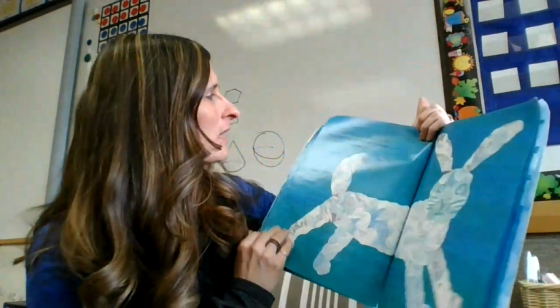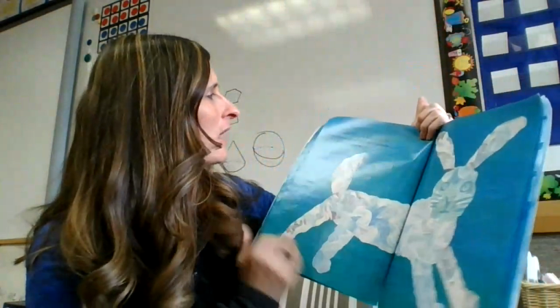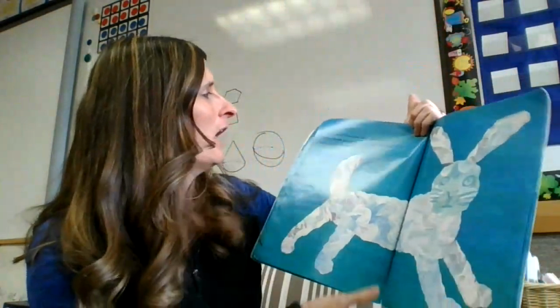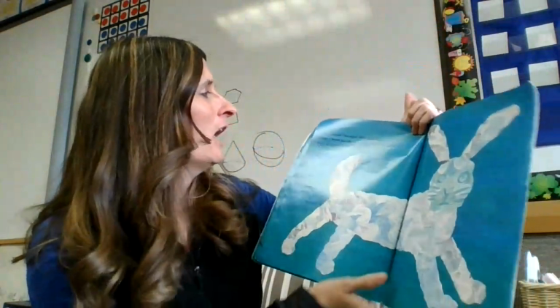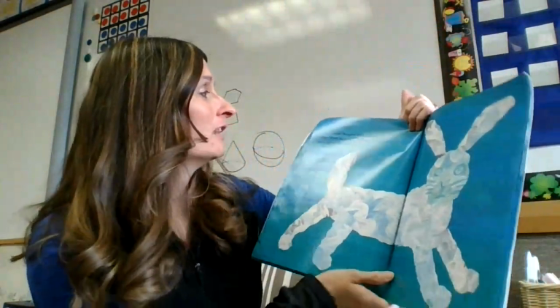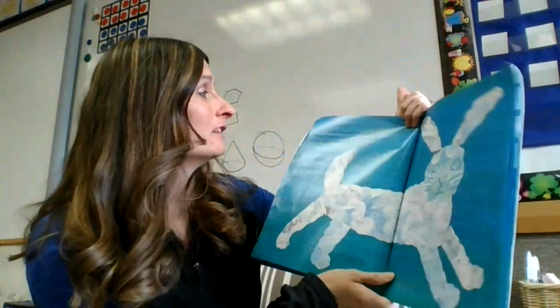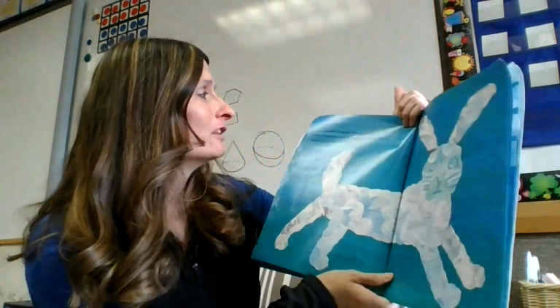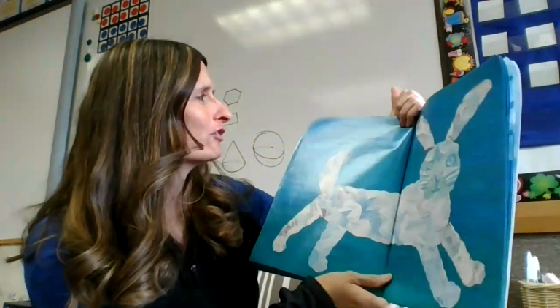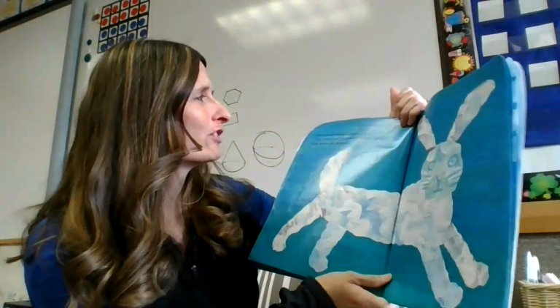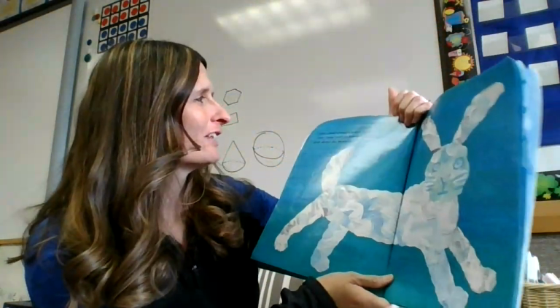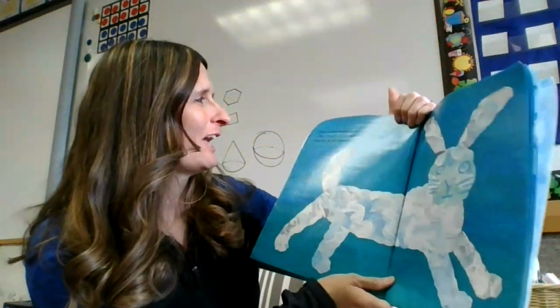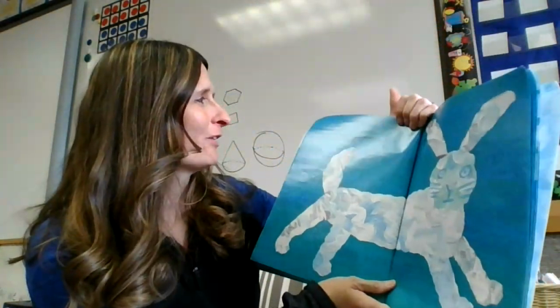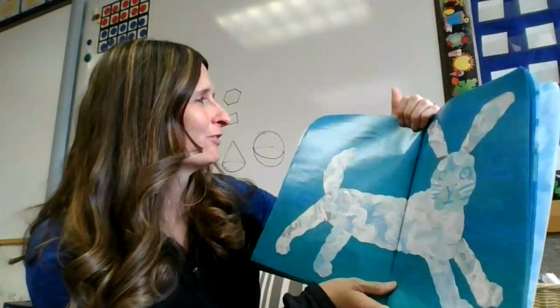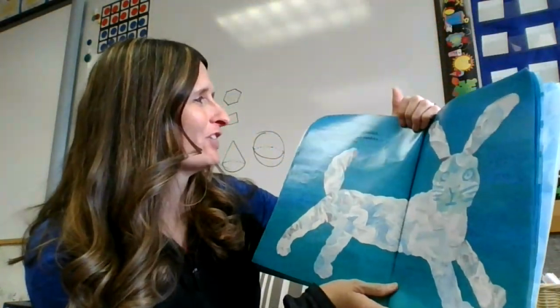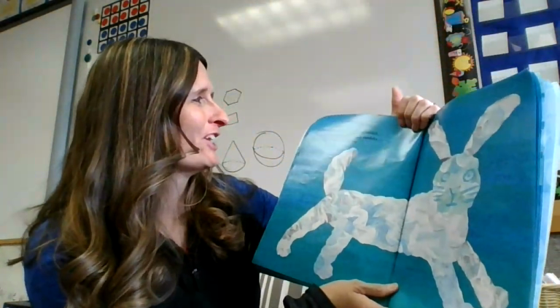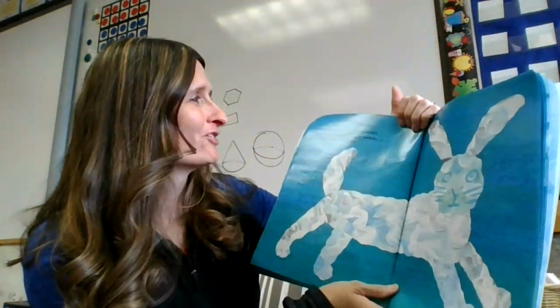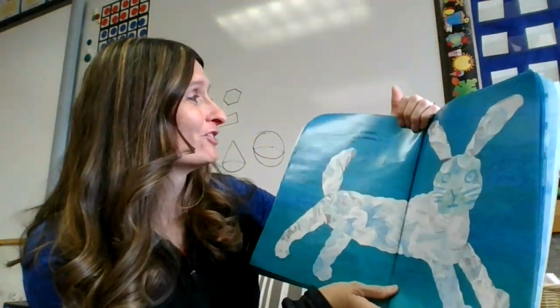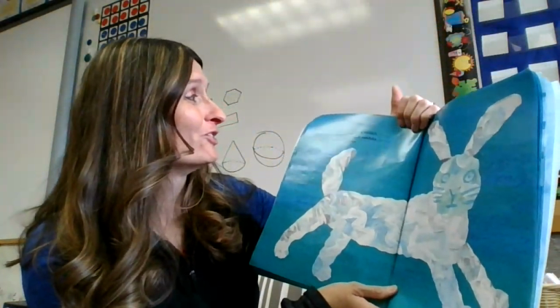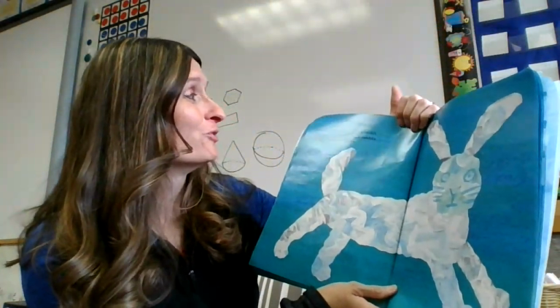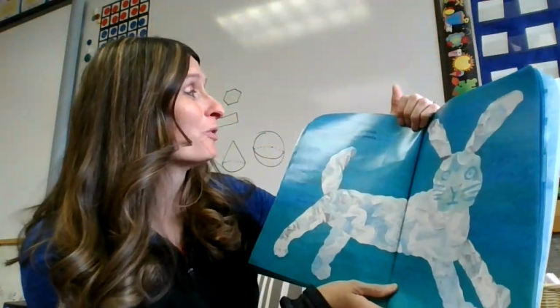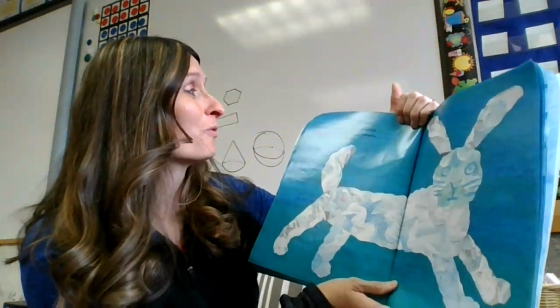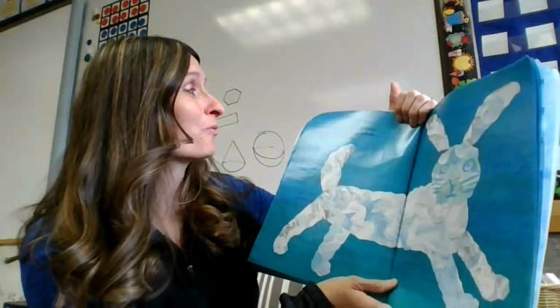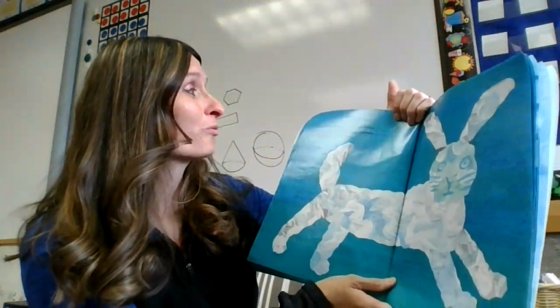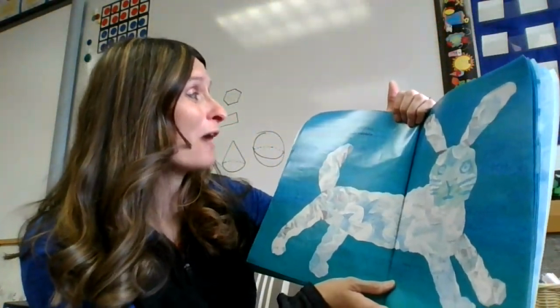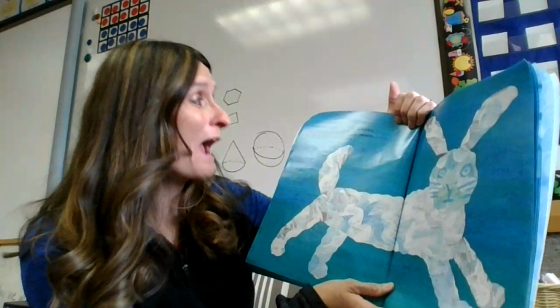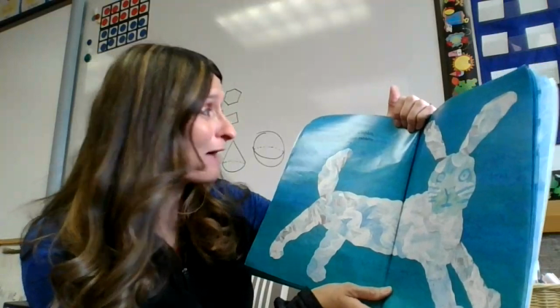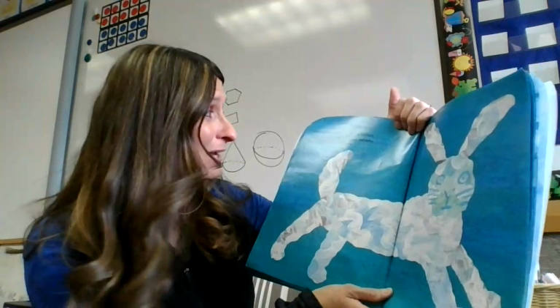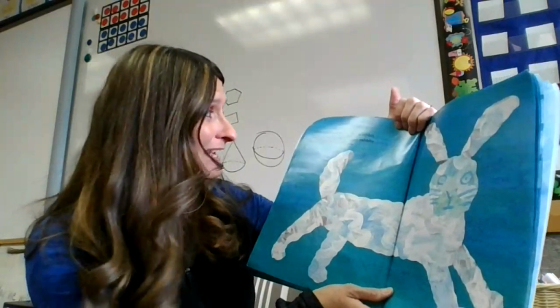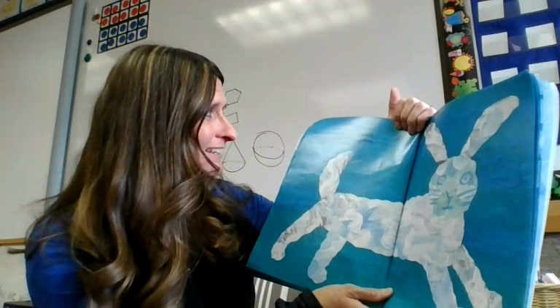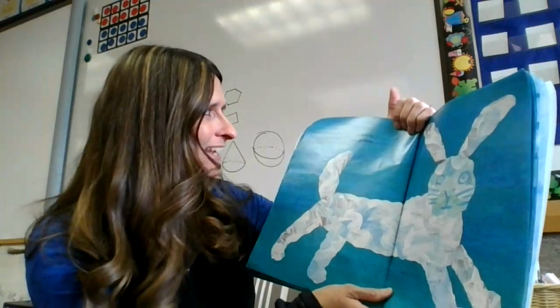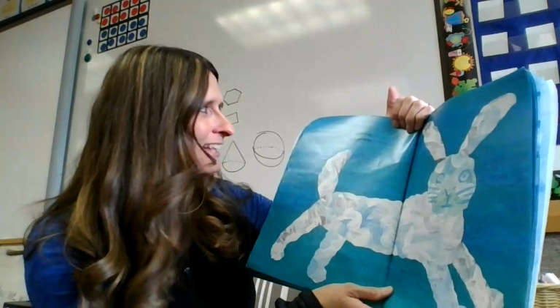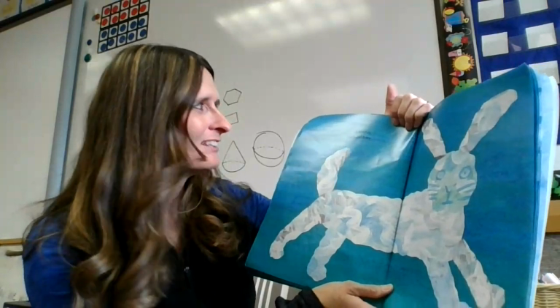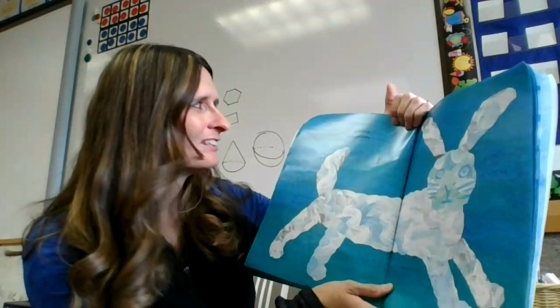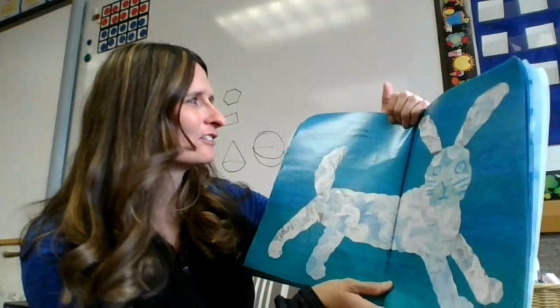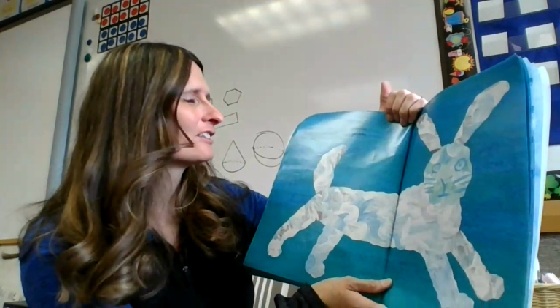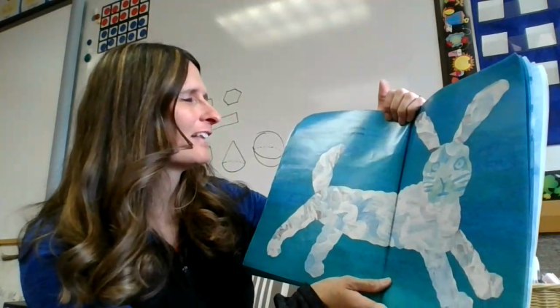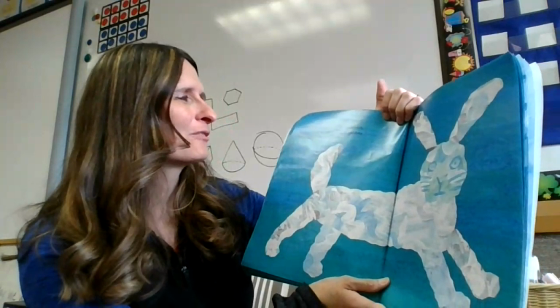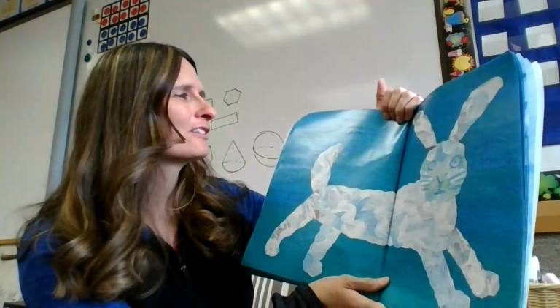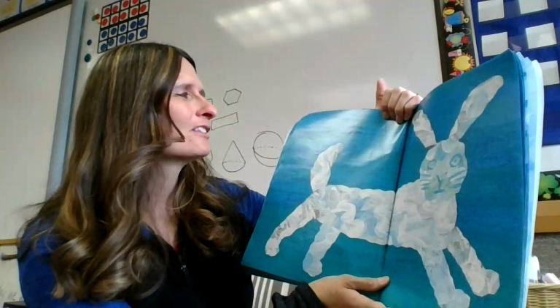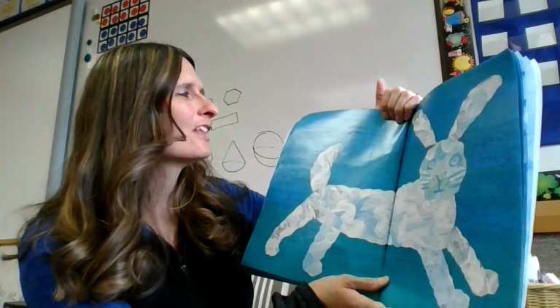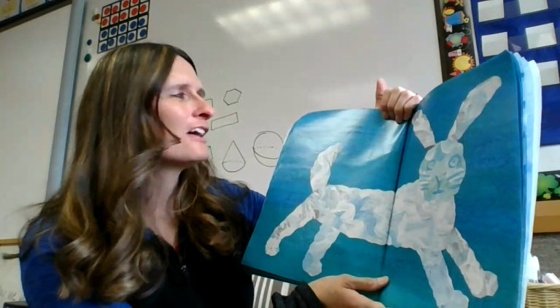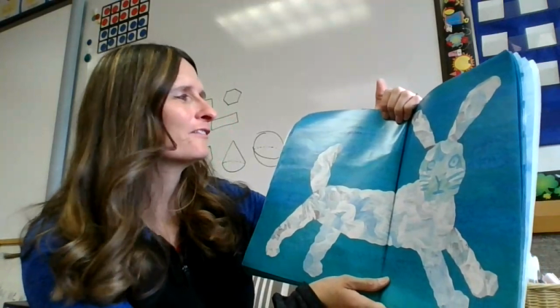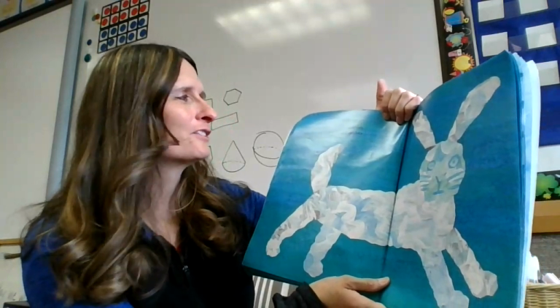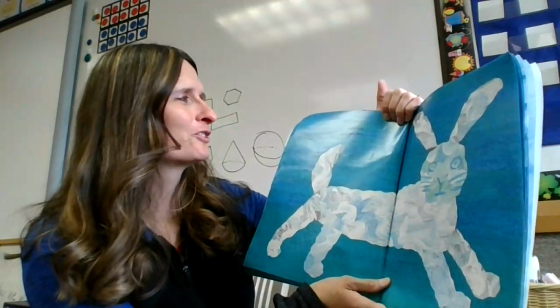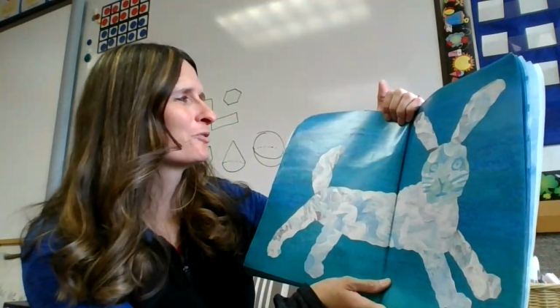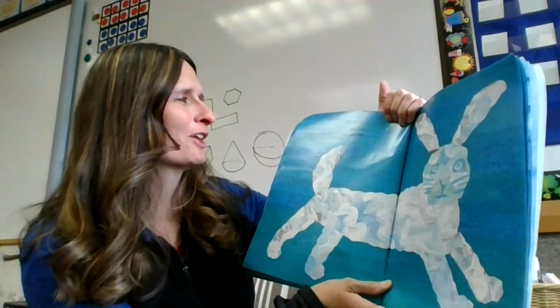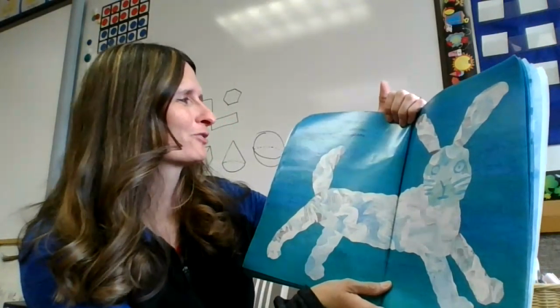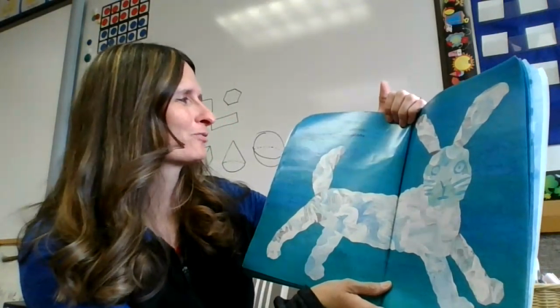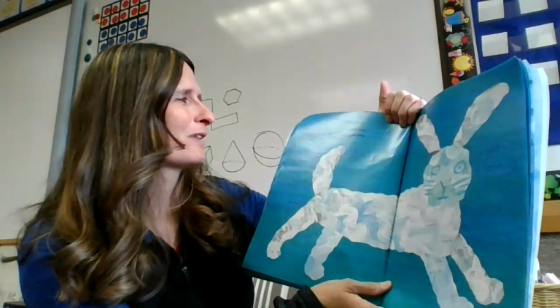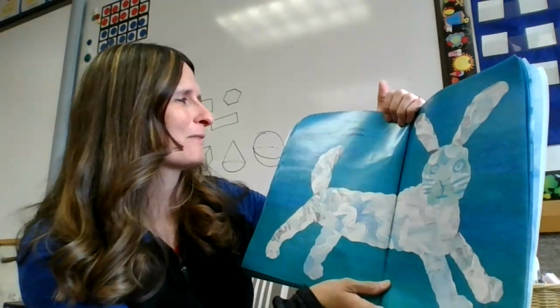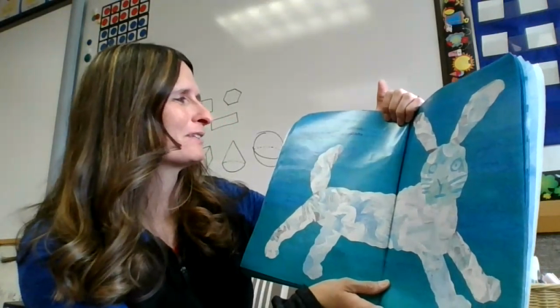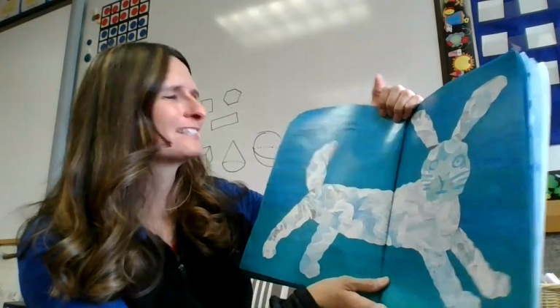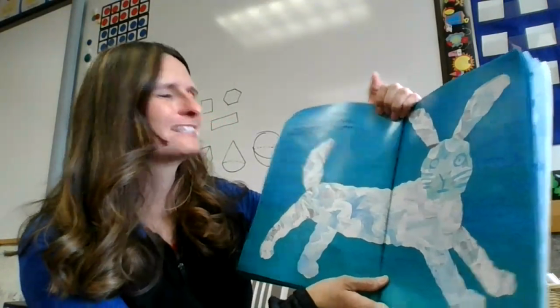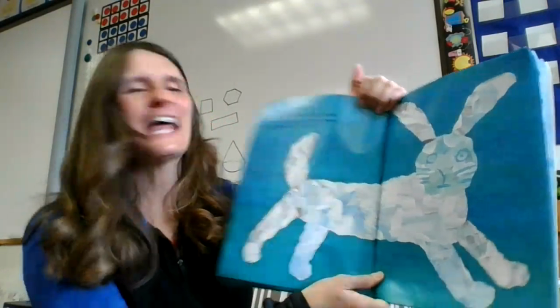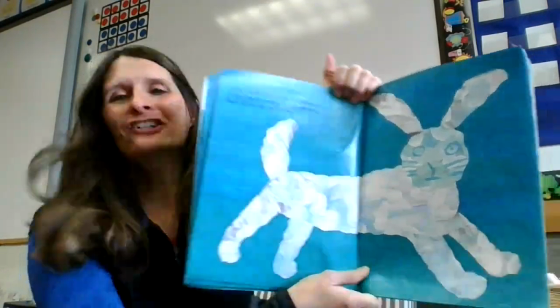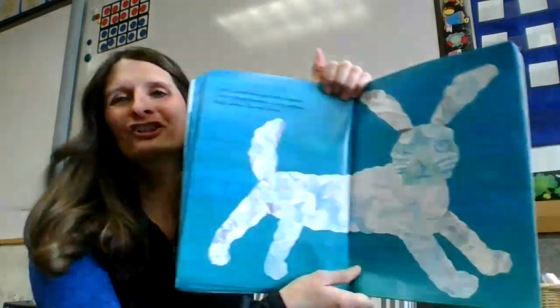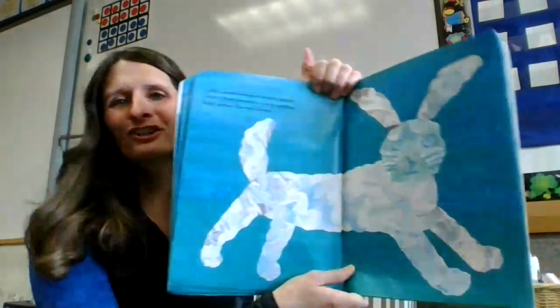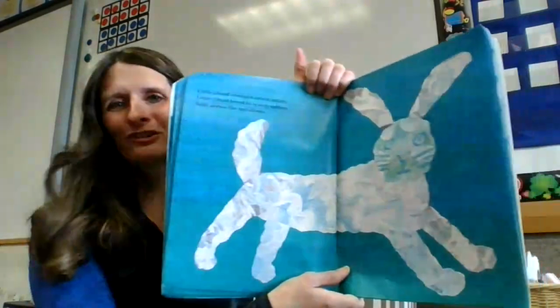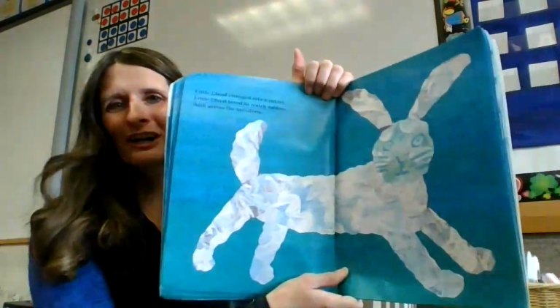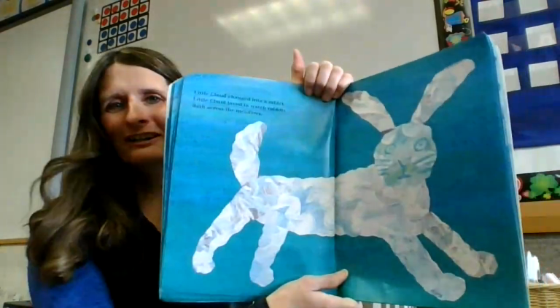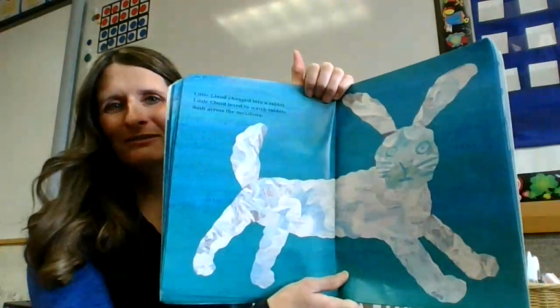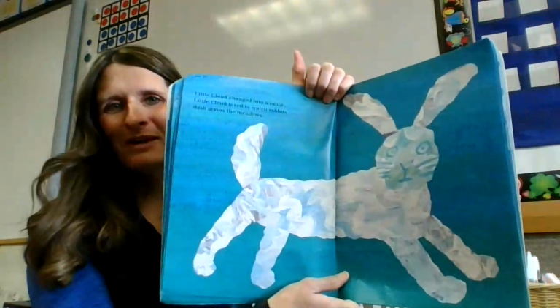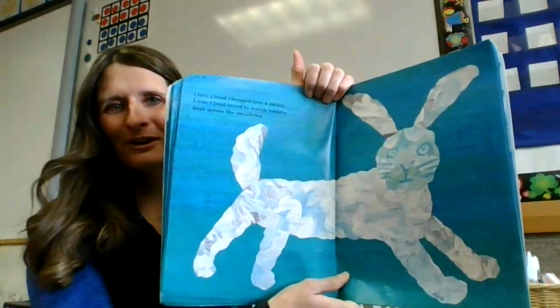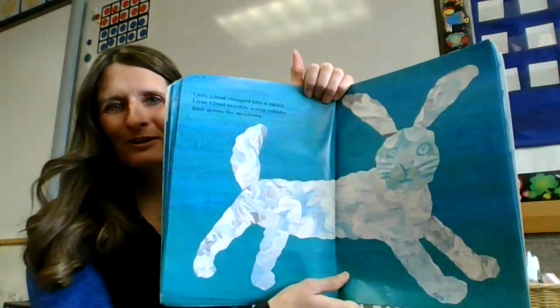Little Cloud changed into a rabbit. Little Cloud loved to watch rabbits dash across the meadow.